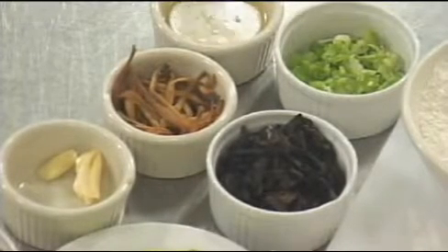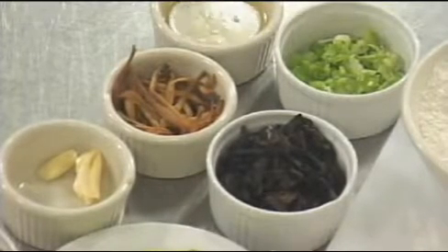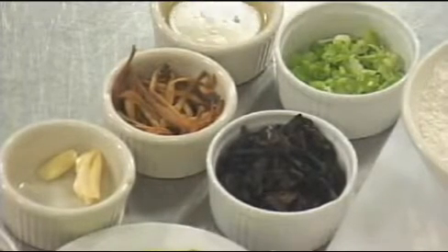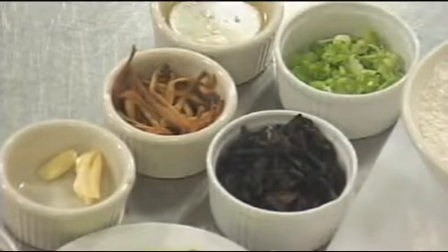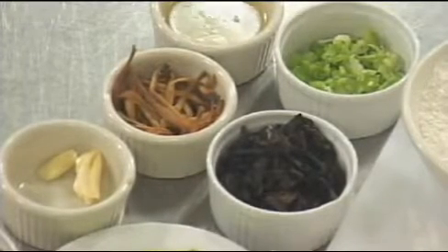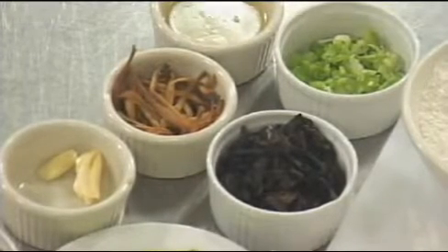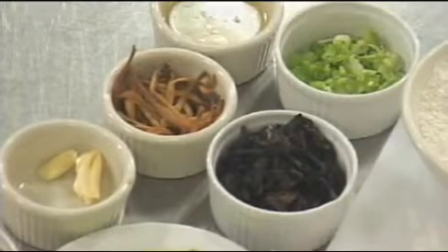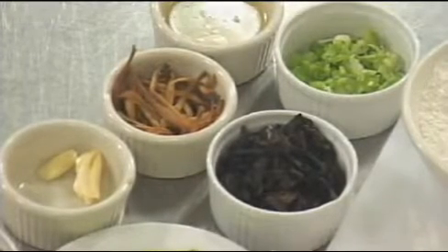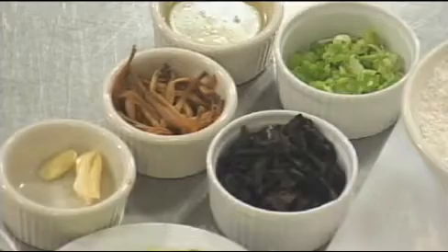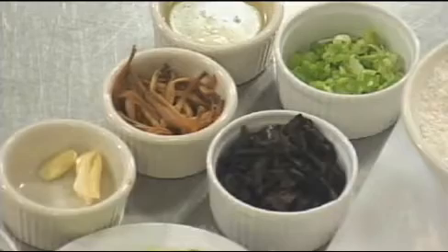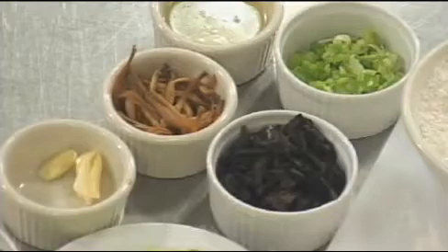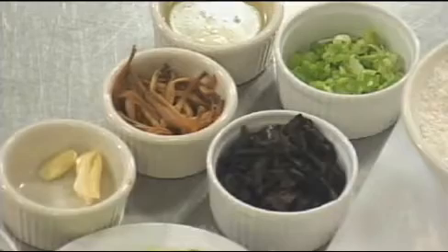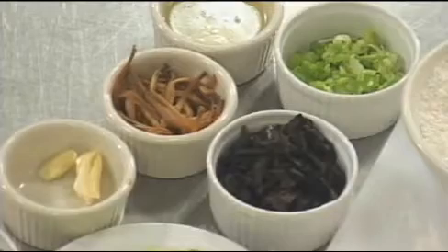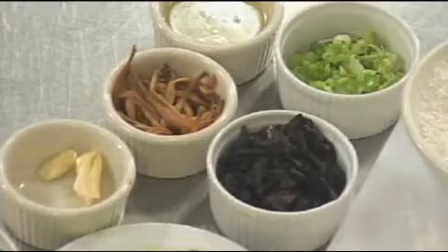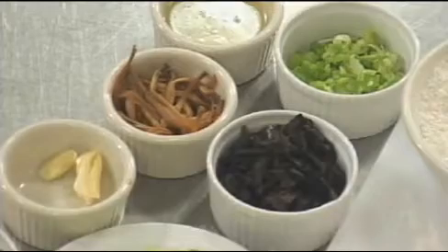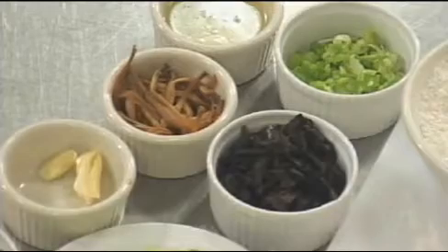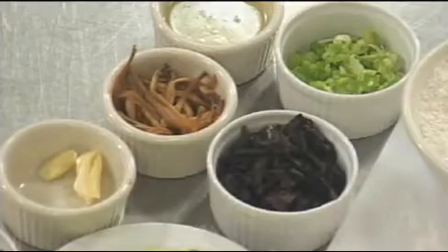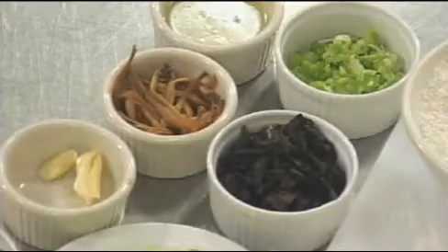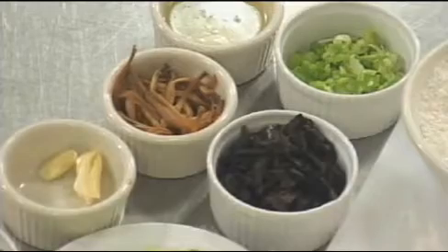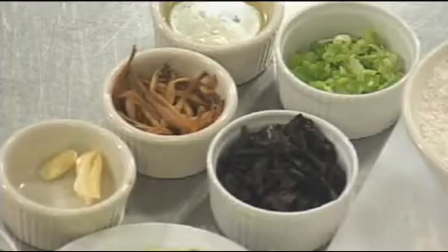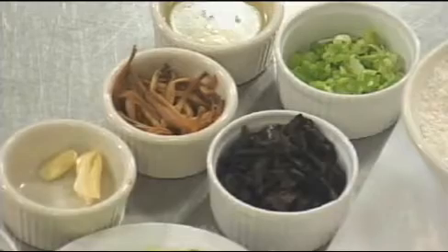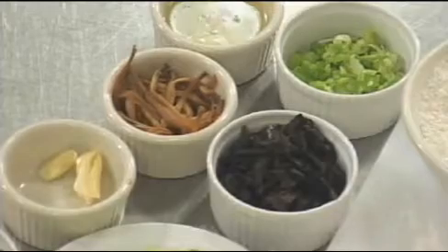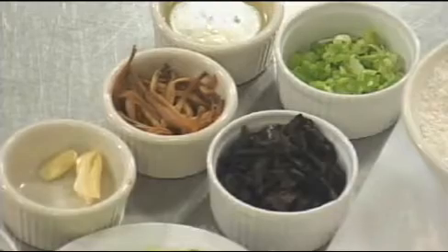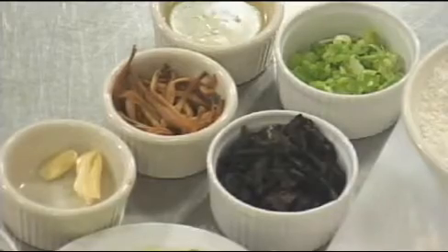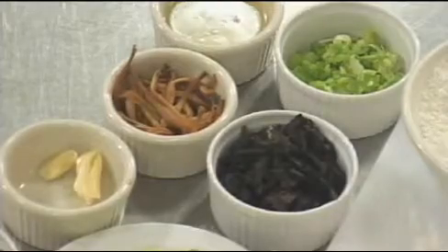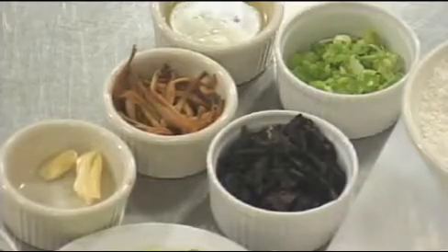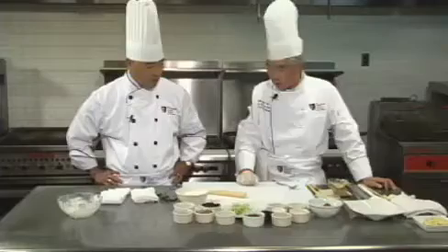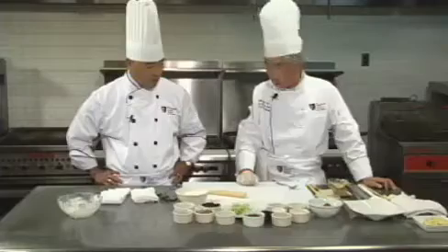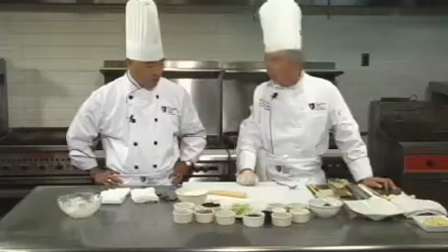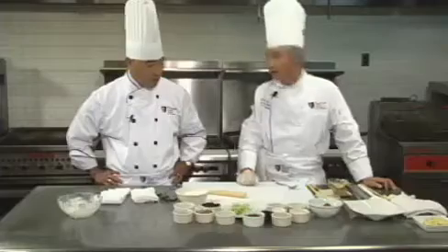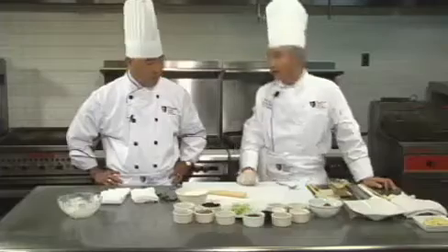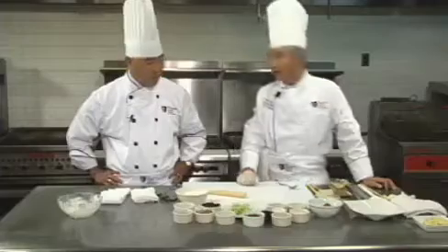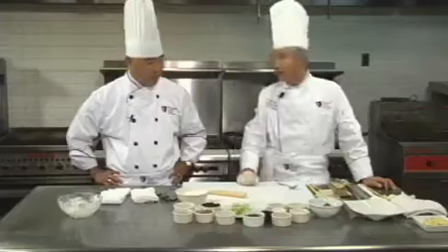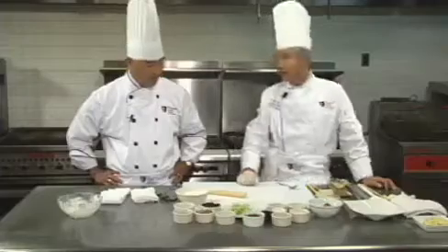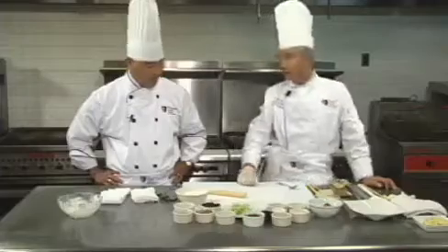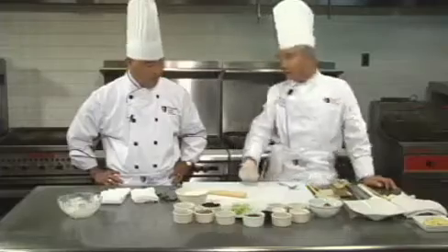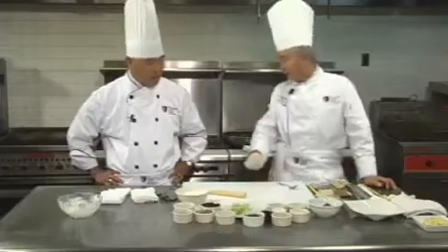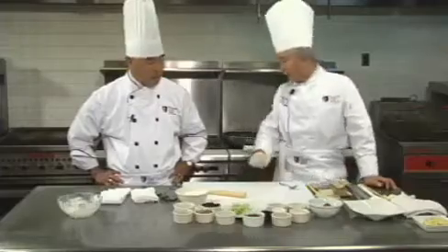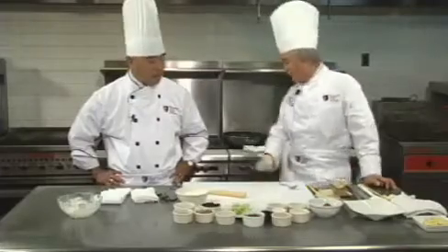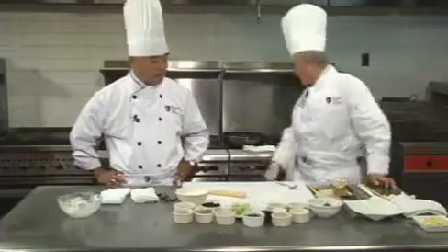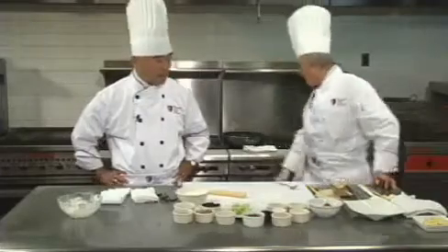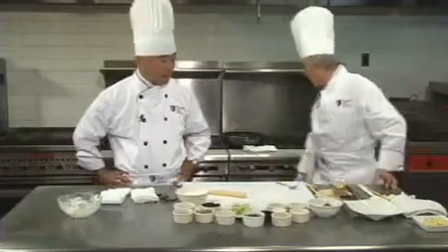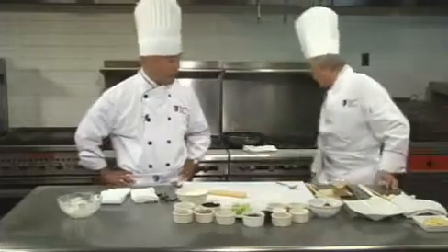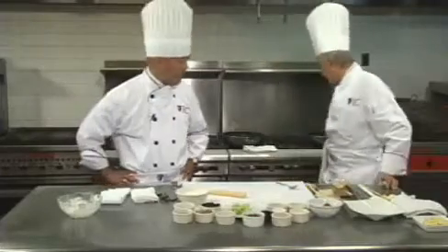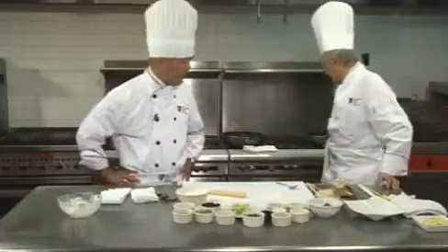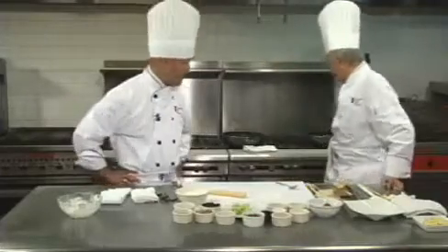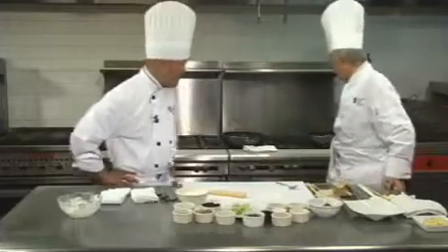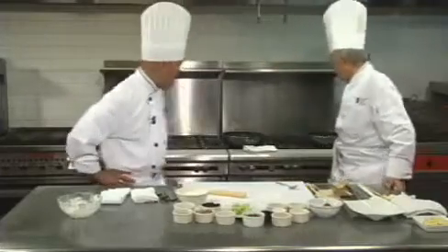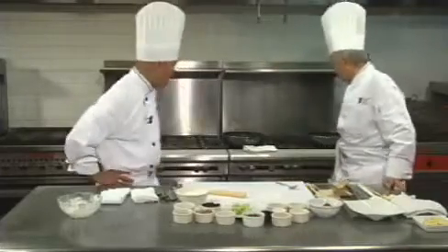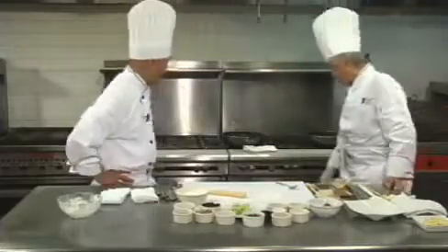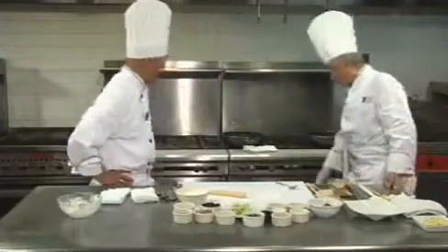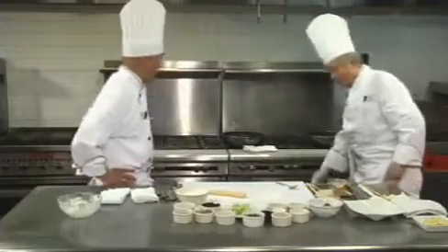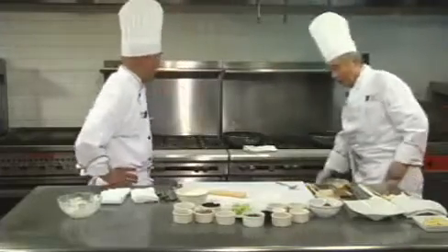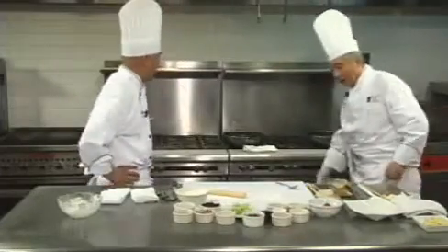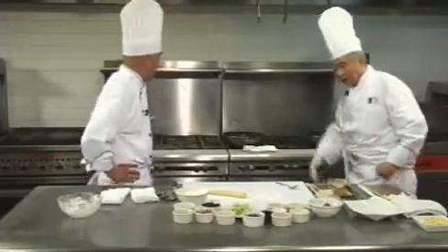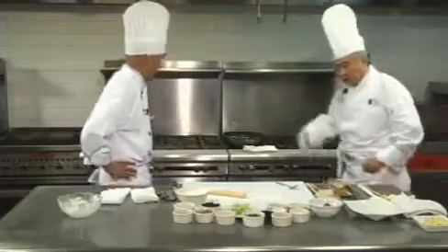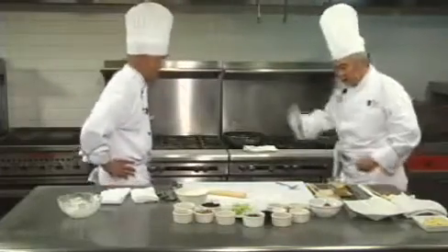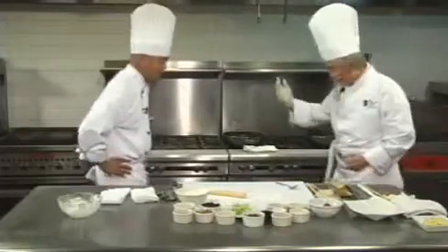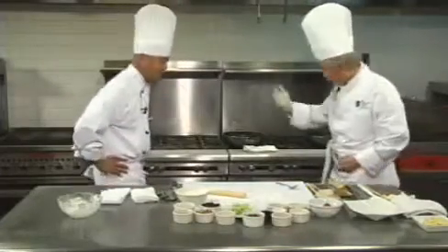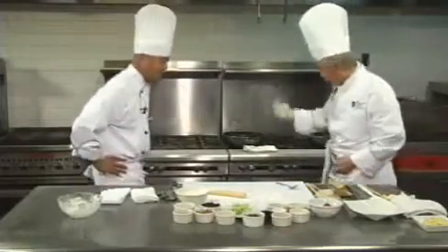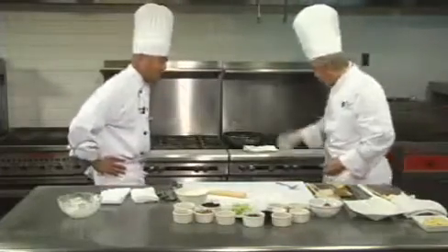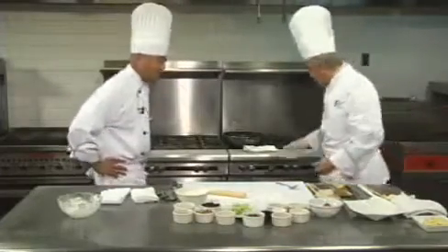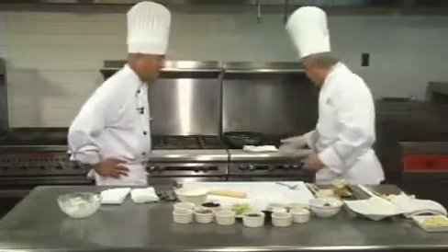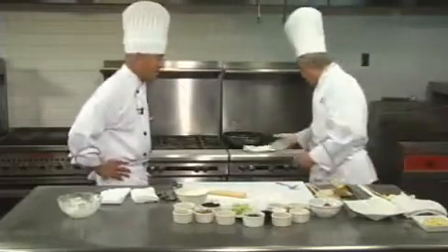So lily buds, tree ears, and egg are the two major ingredients — together with the egg — that make this an authentic mushu pork. These are the major ingredients for this particular dish. All right, Chef, take it away.